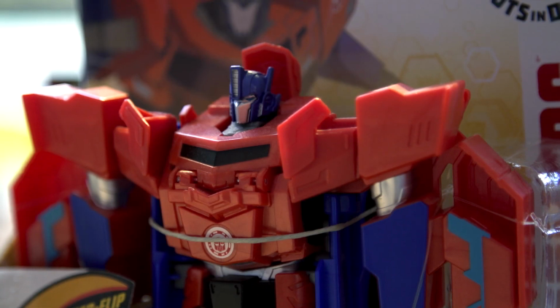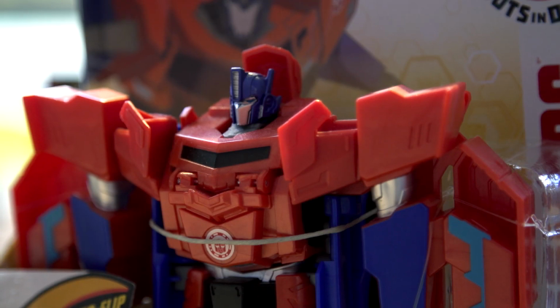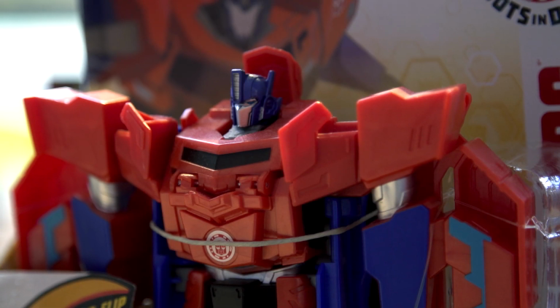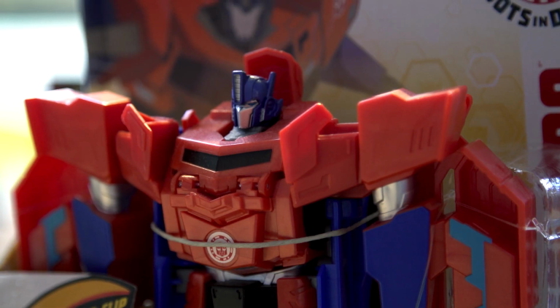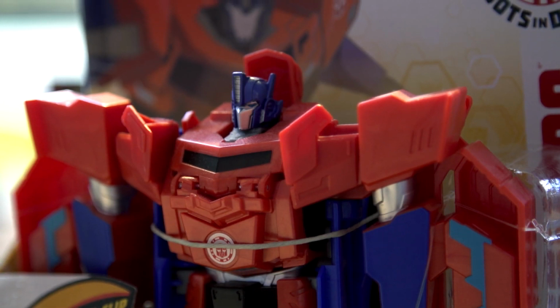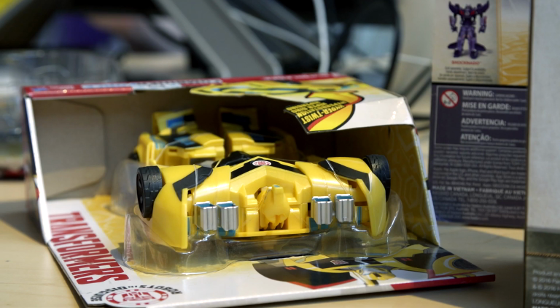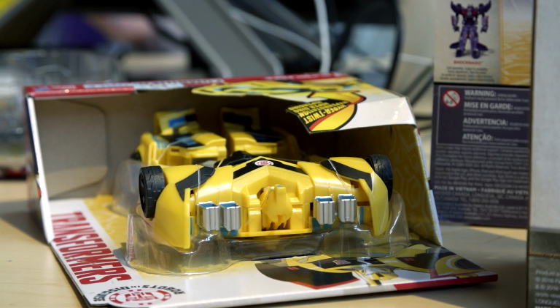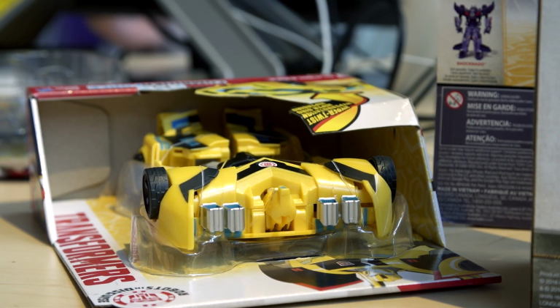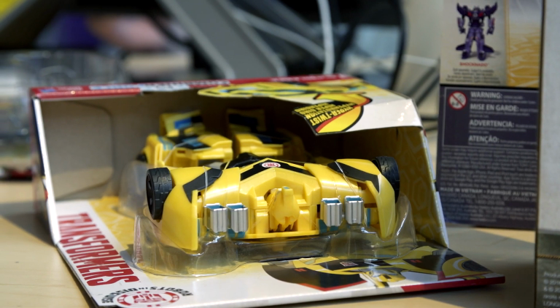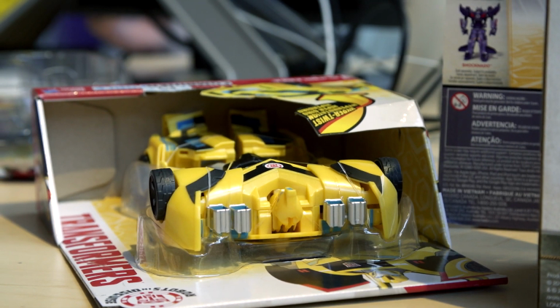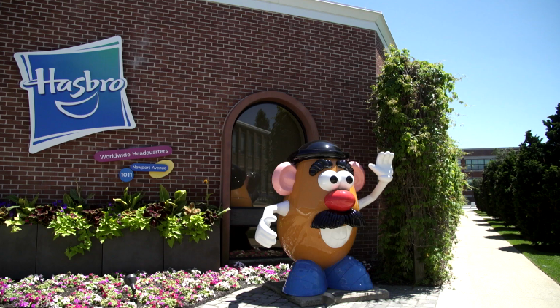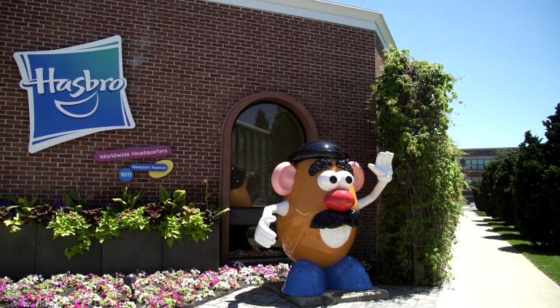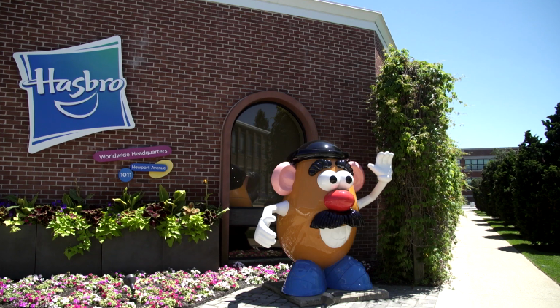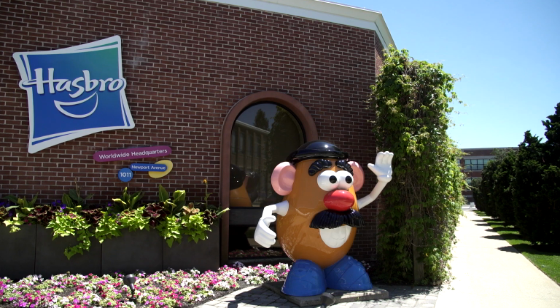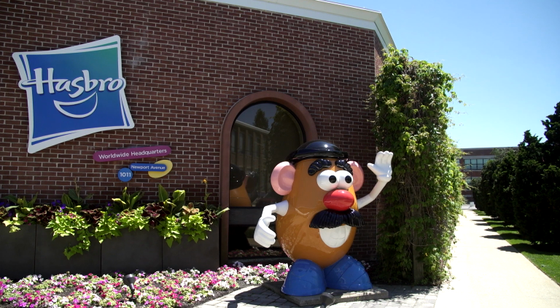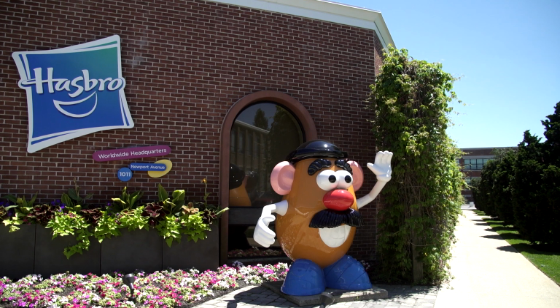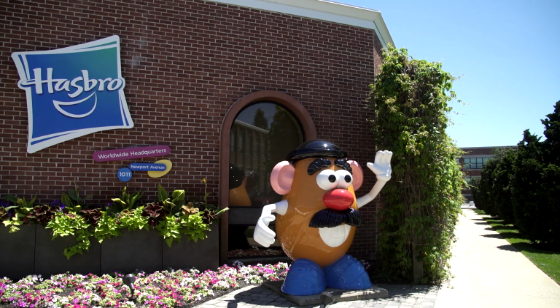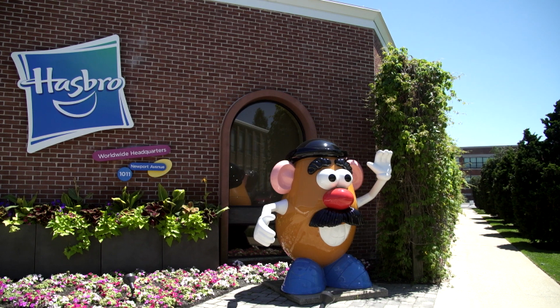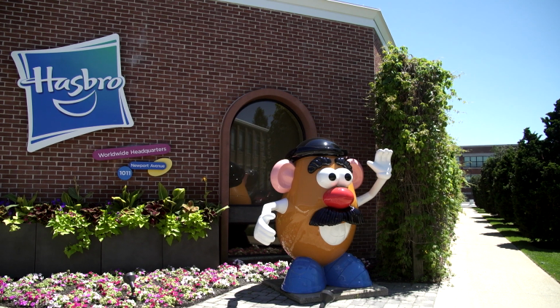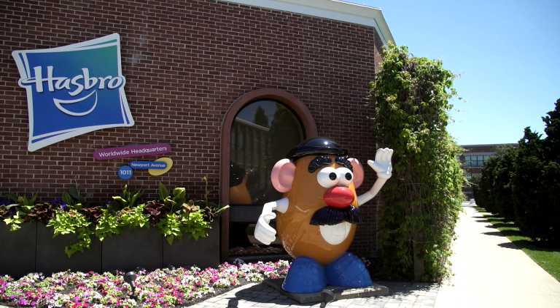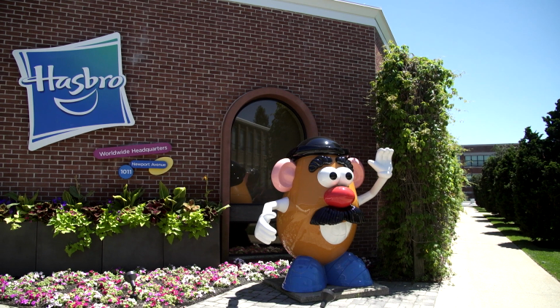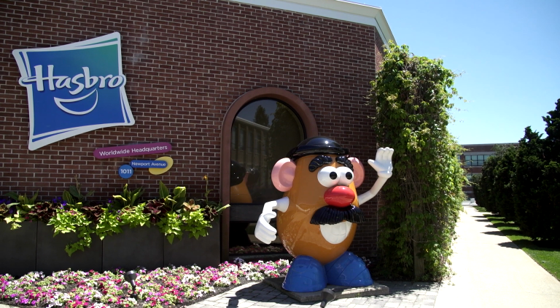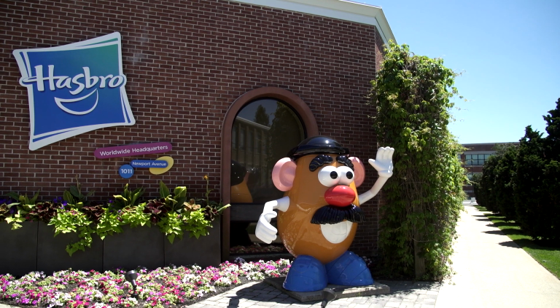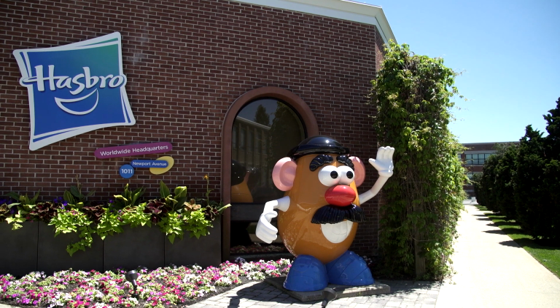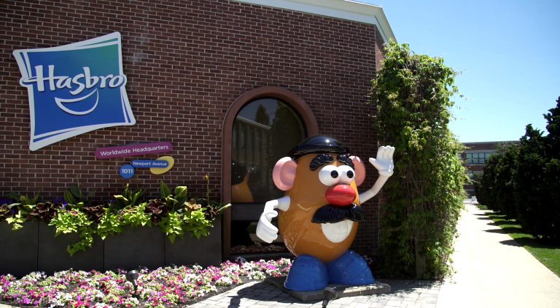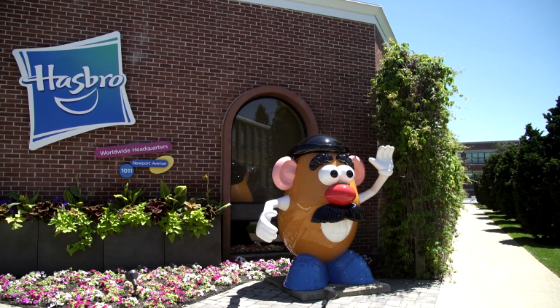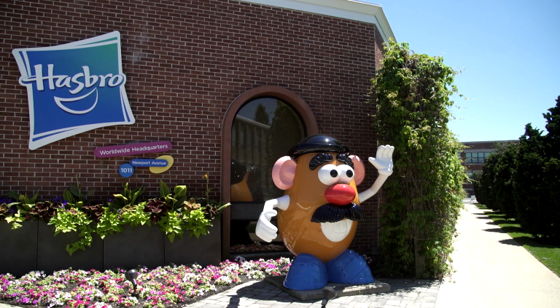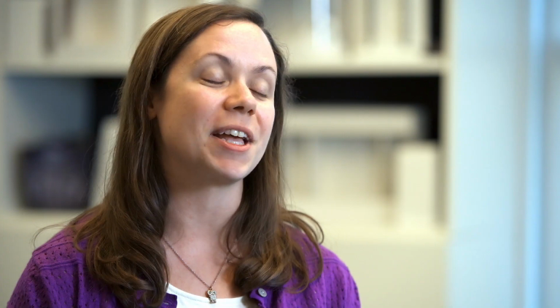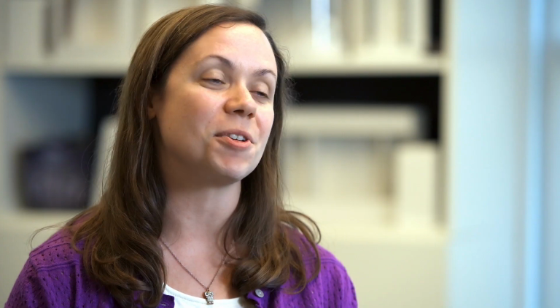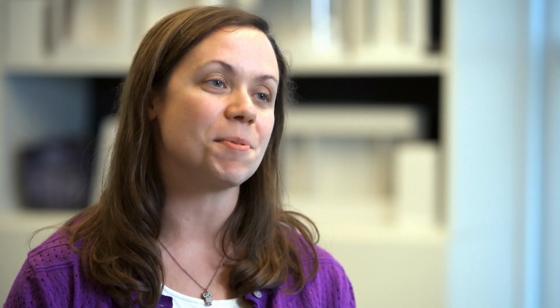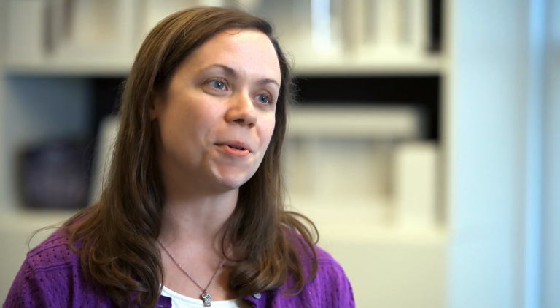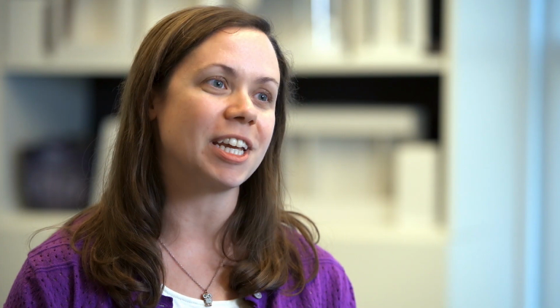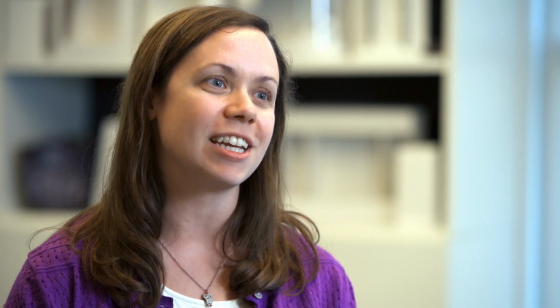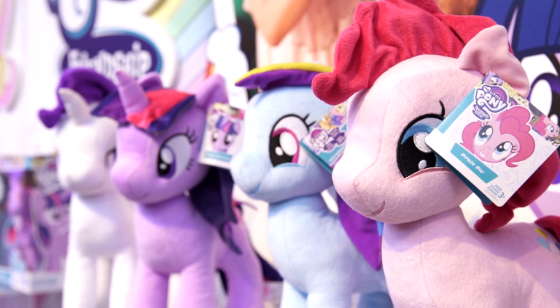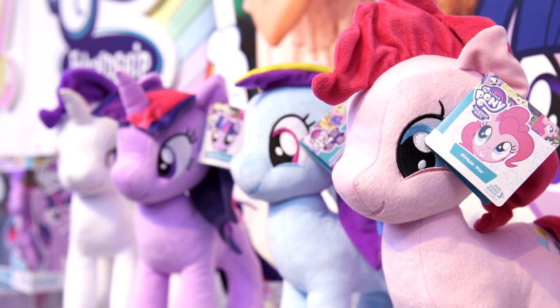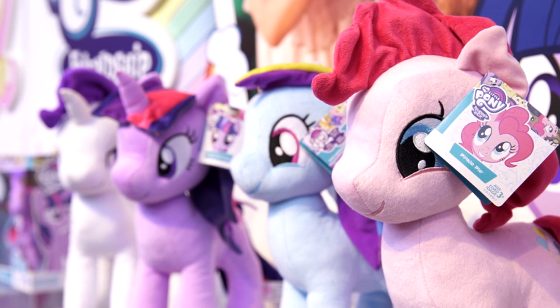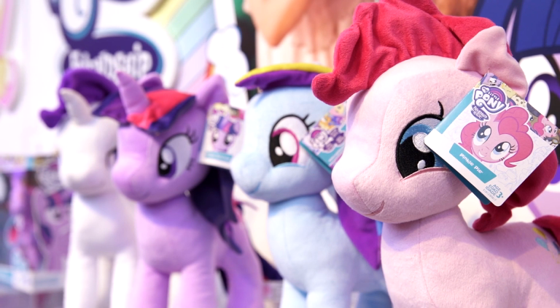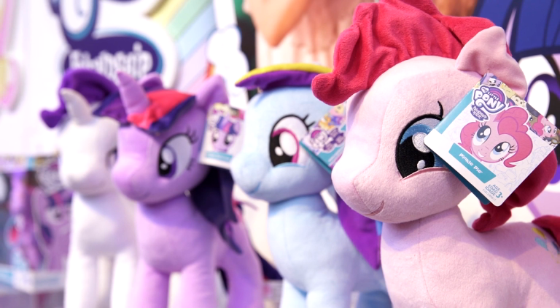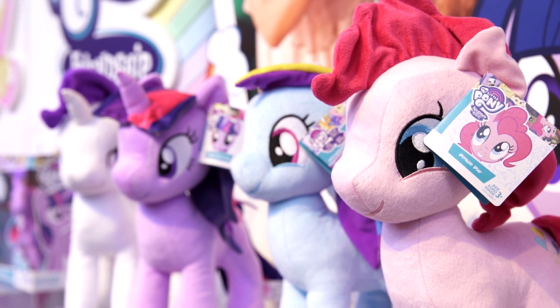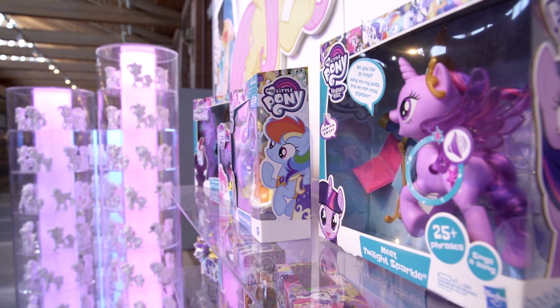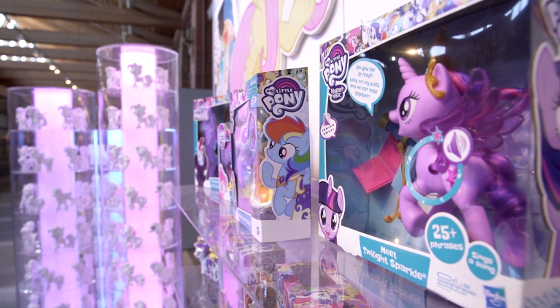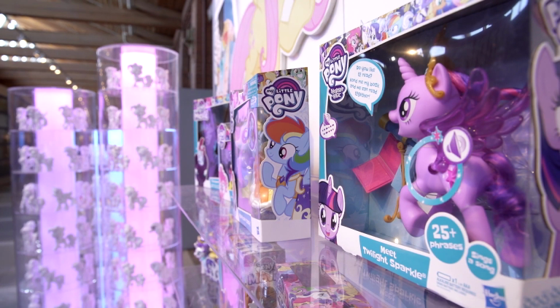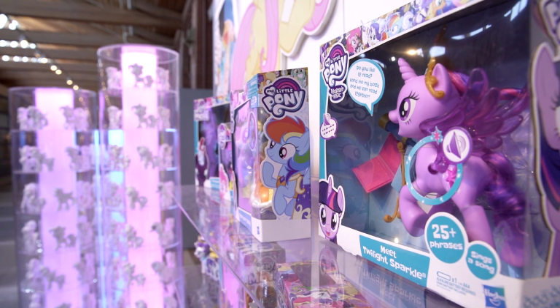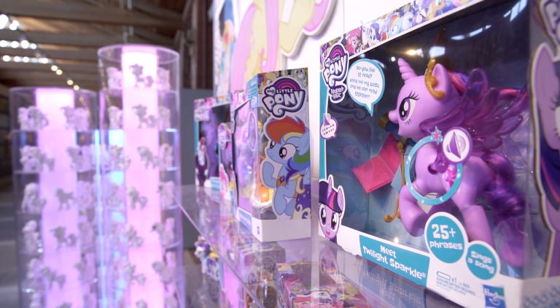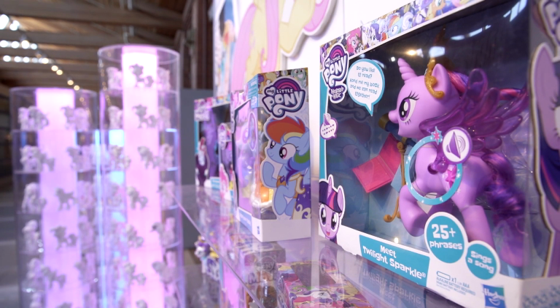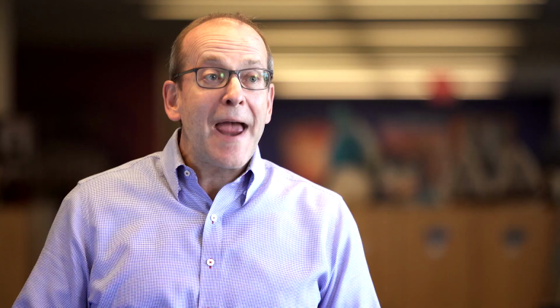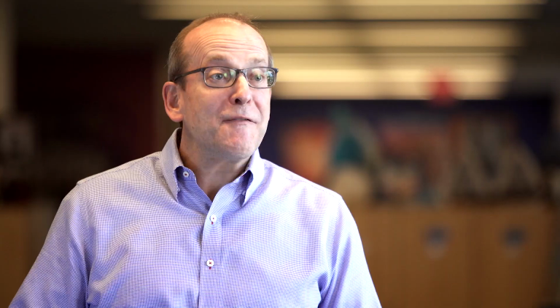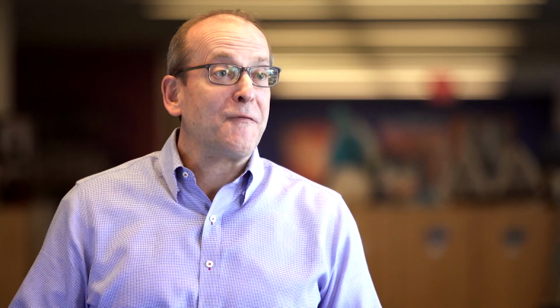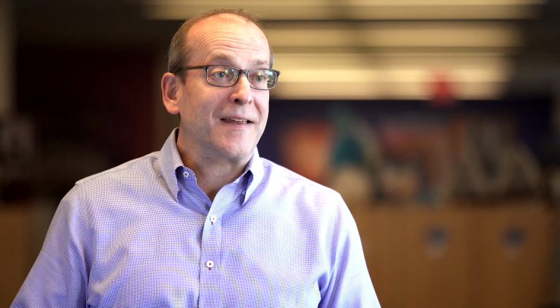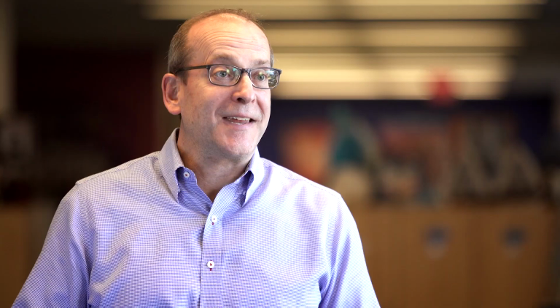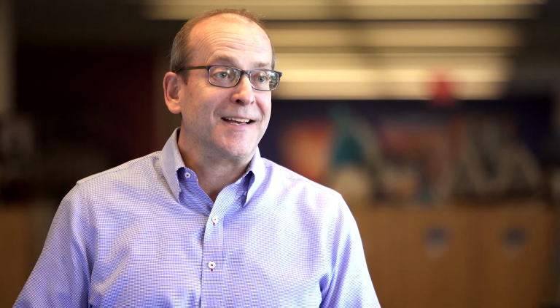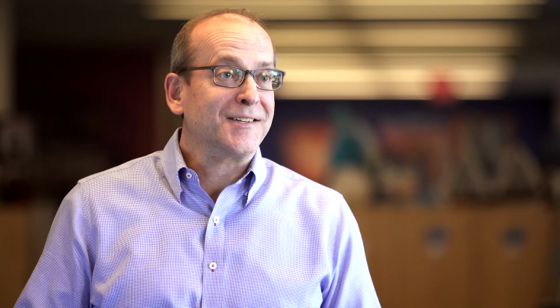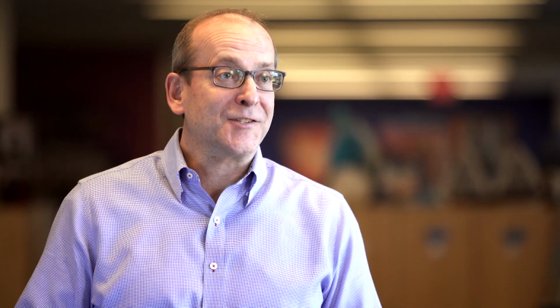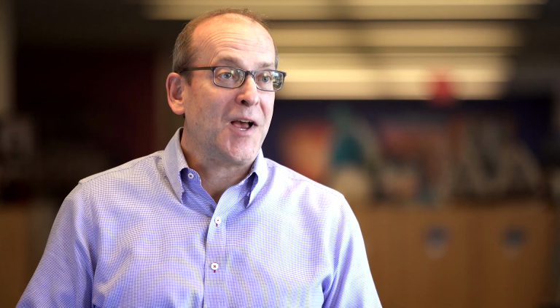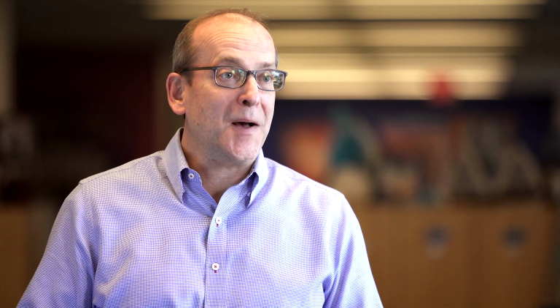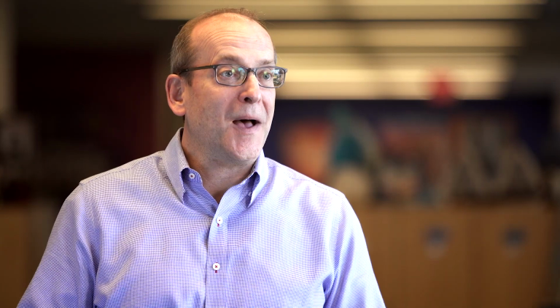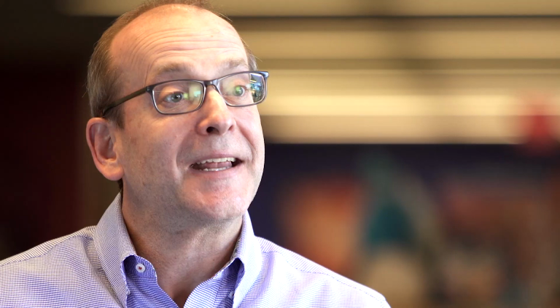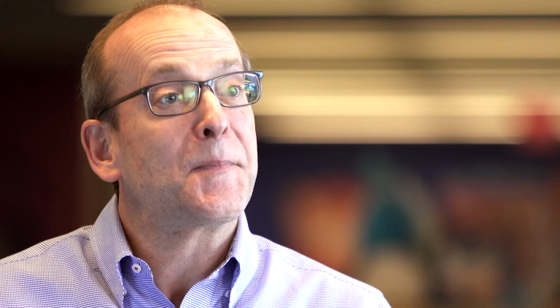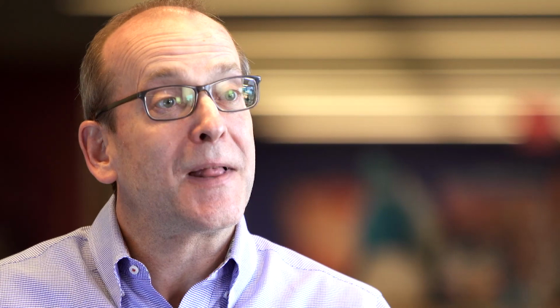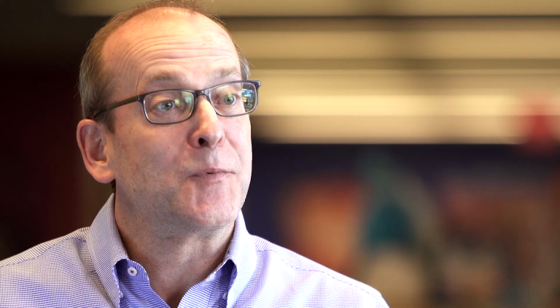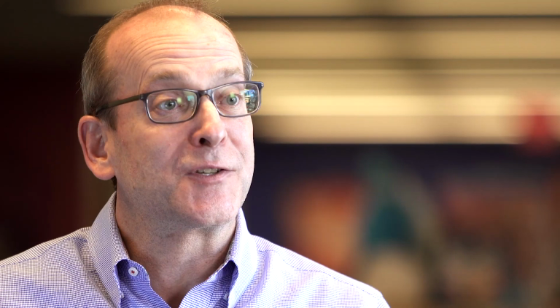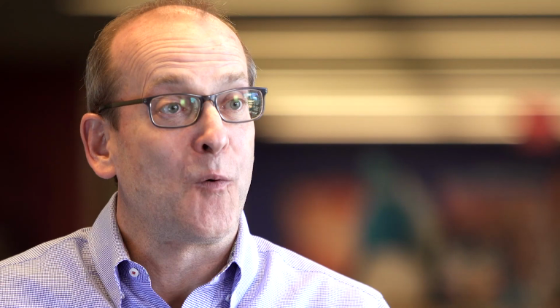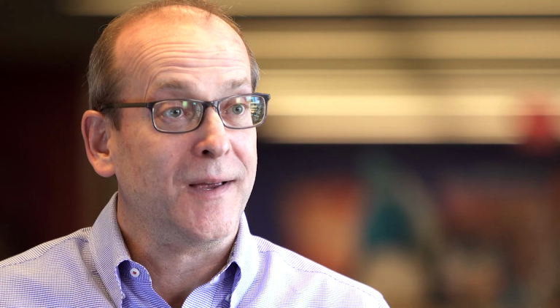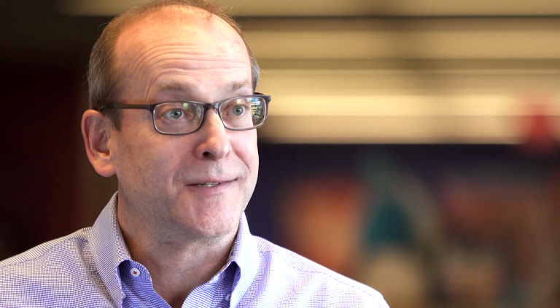I love toys. My favorite toy brand here at Hasbro is My Little Pony. I have a fantastic job — I get to play with toys.